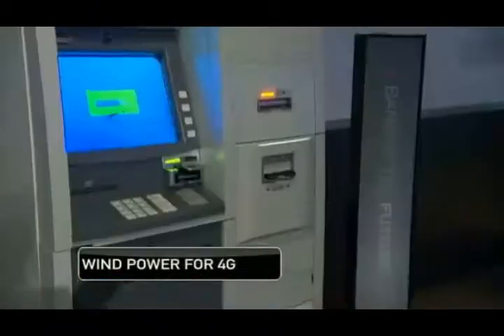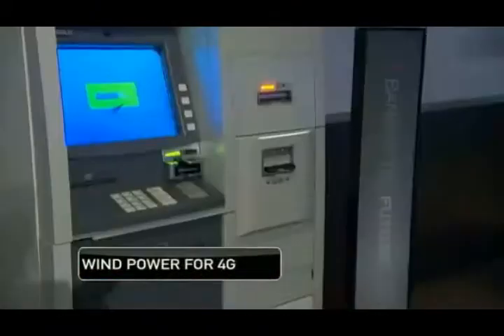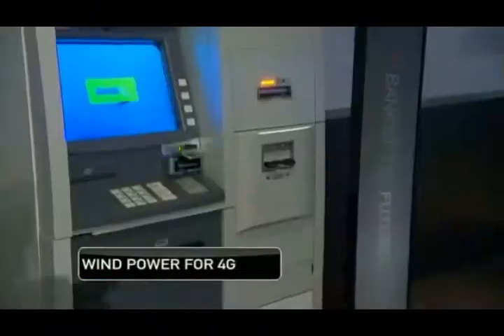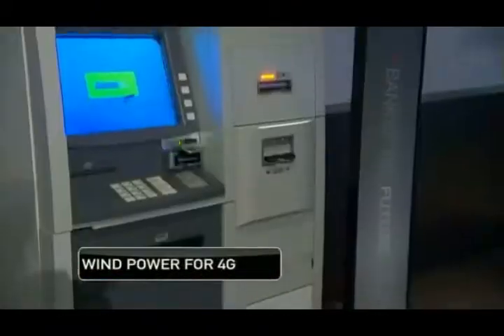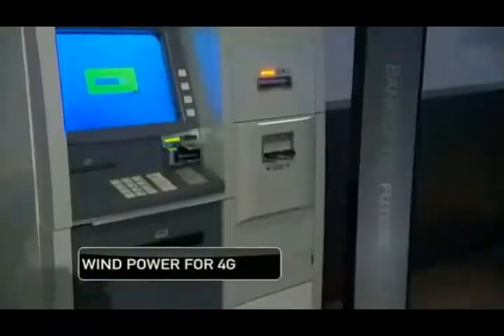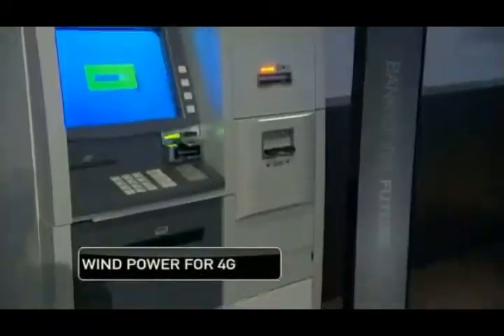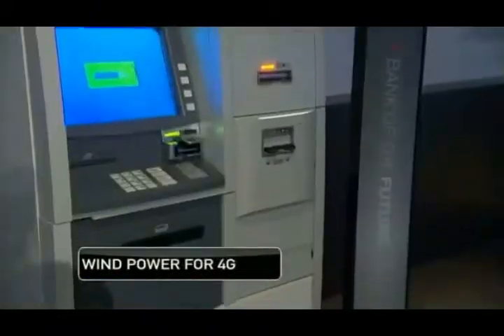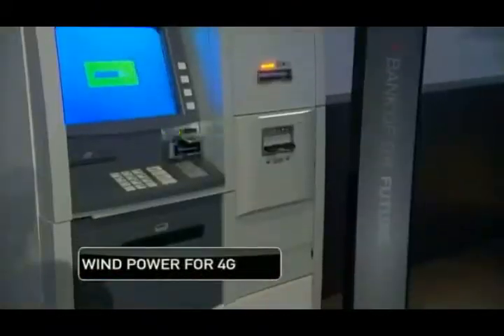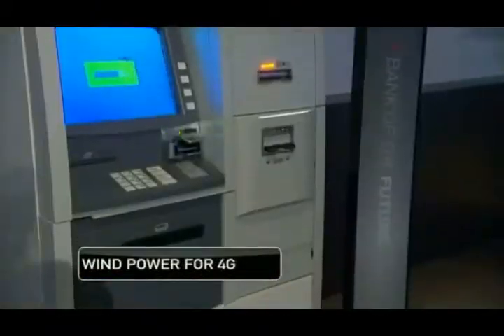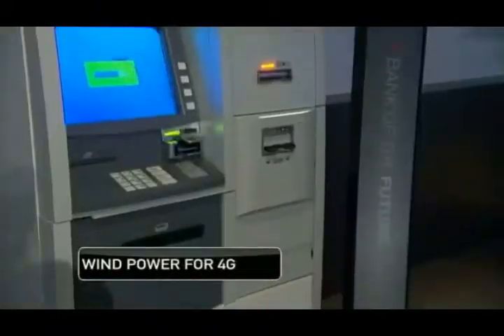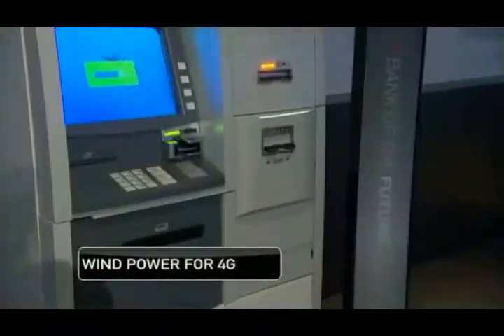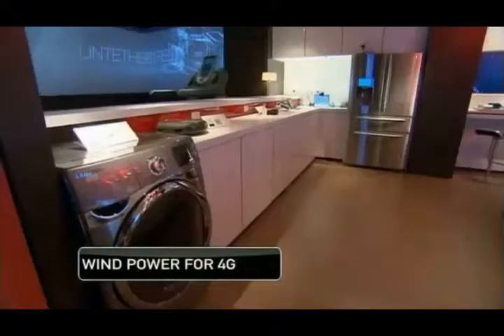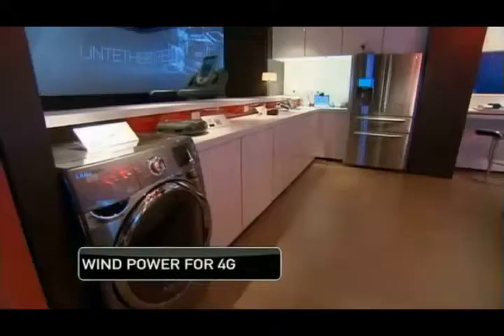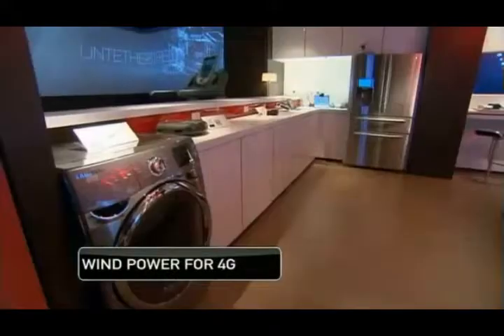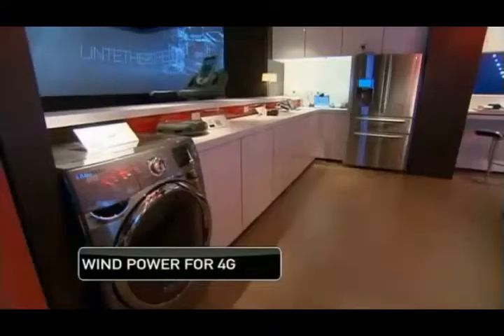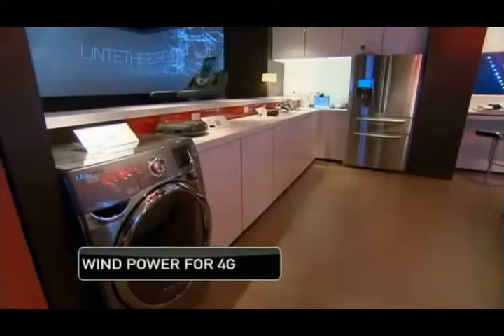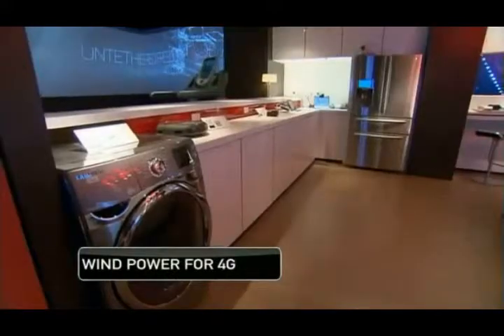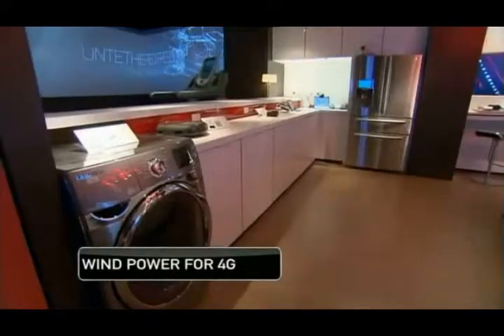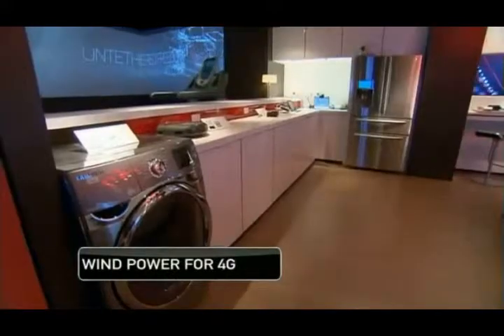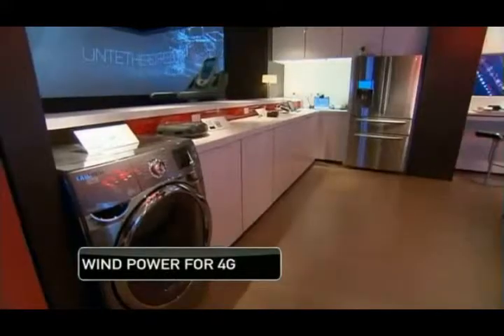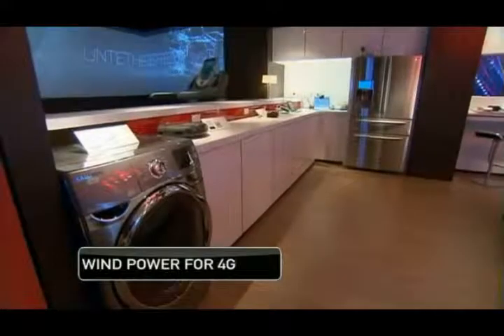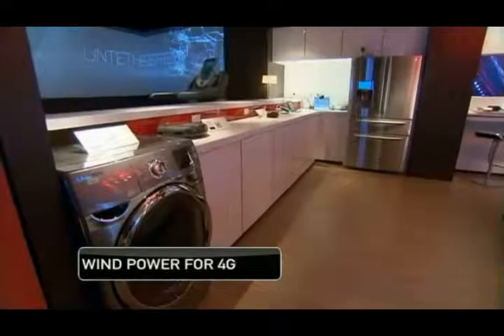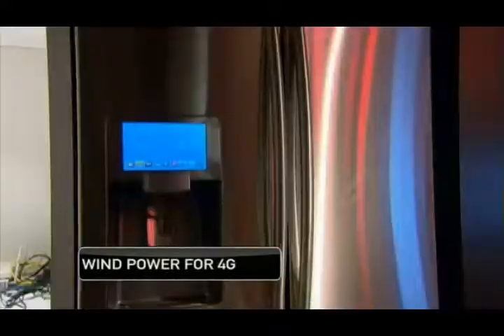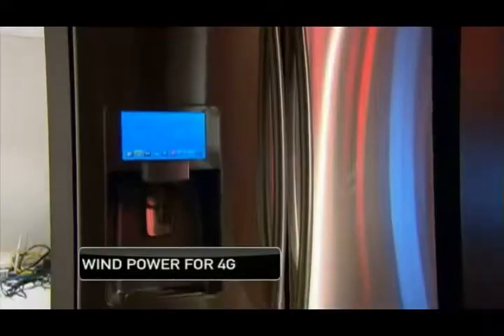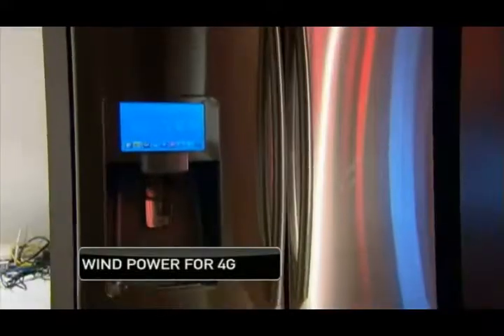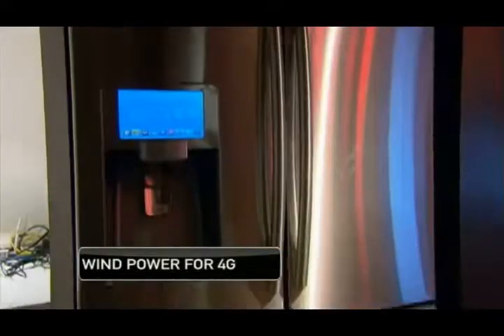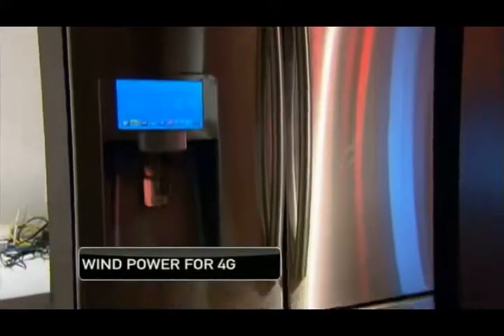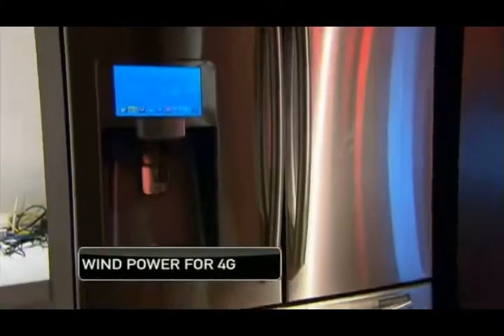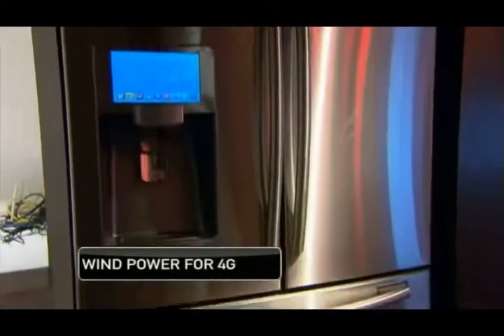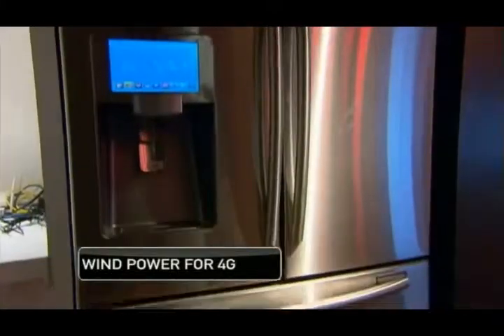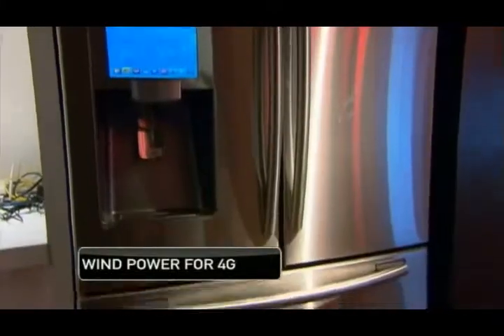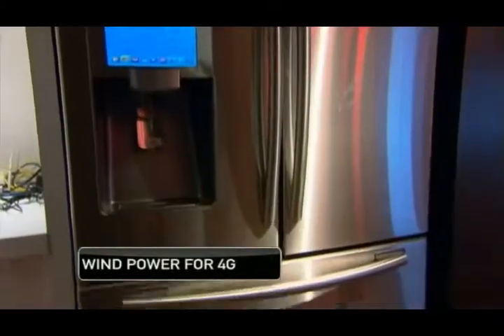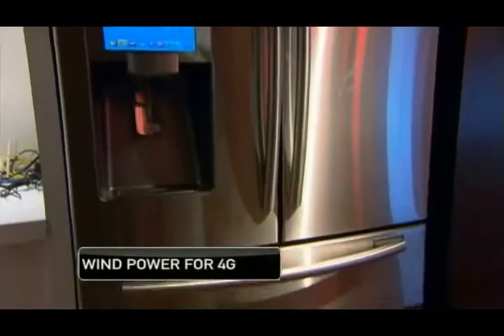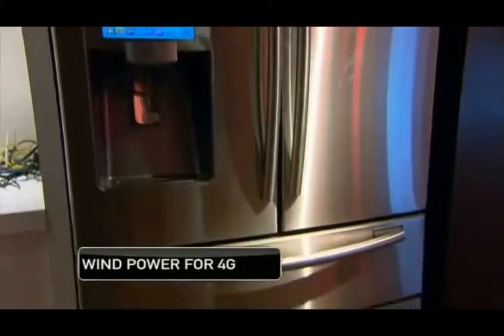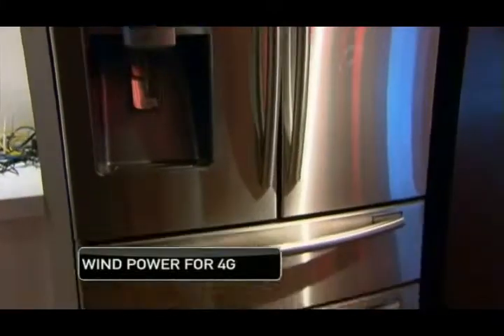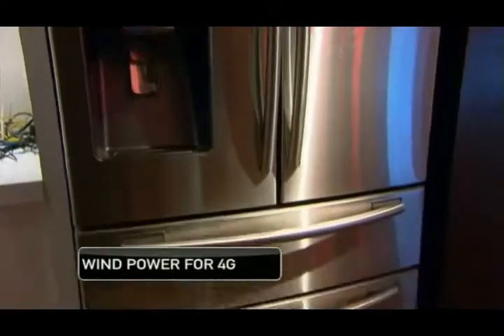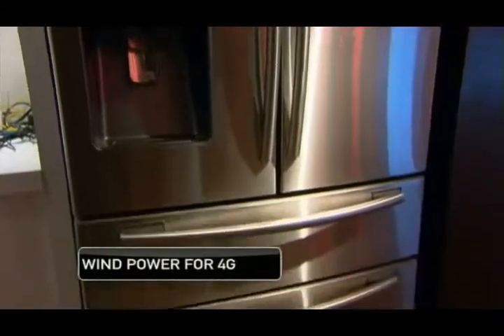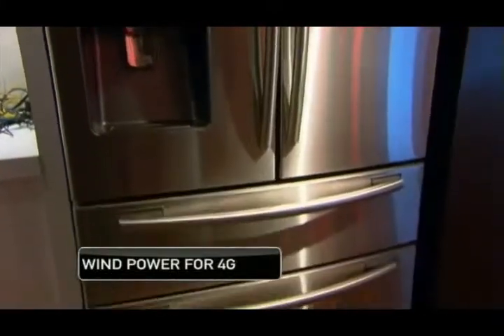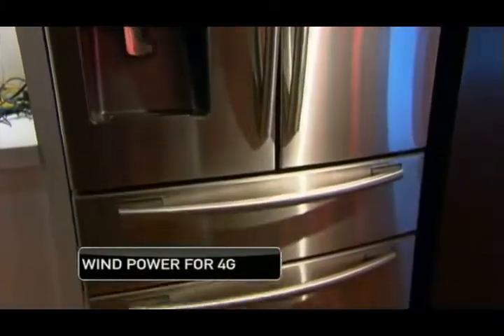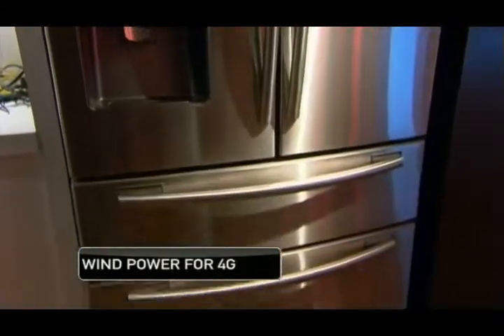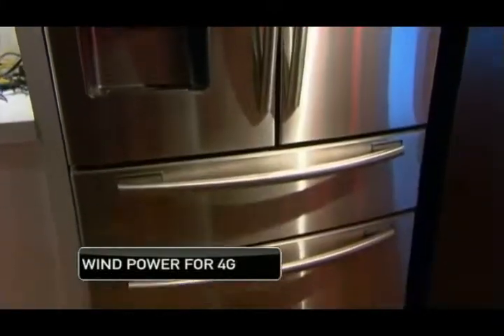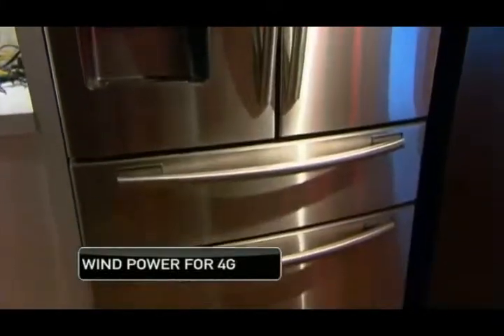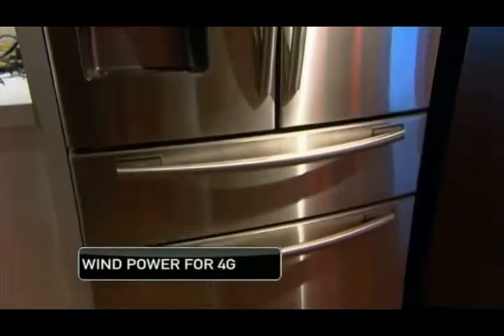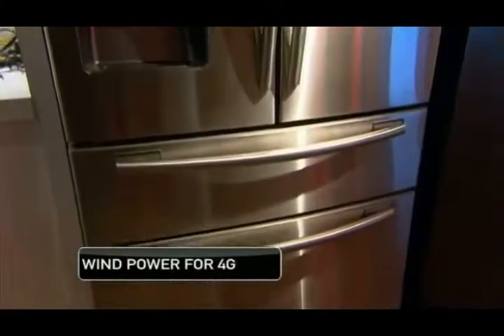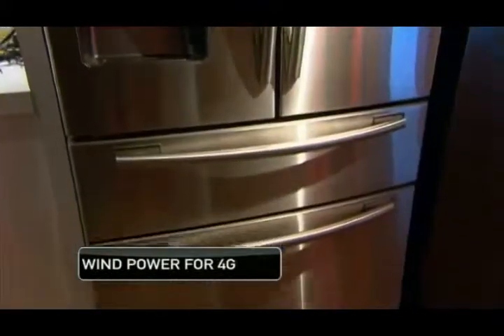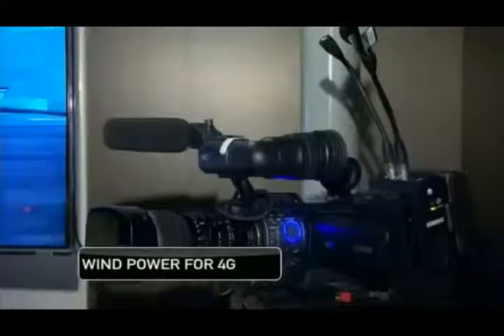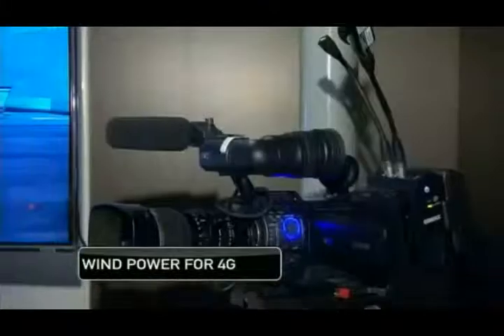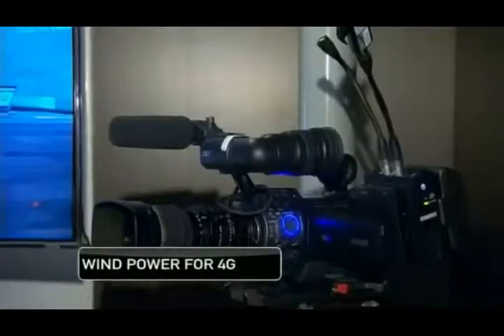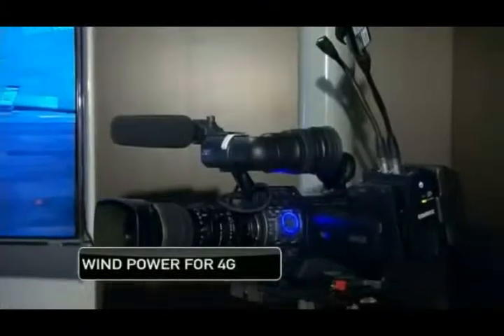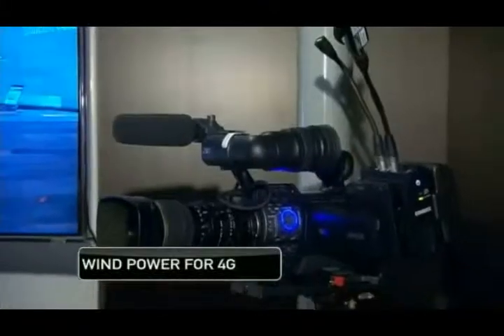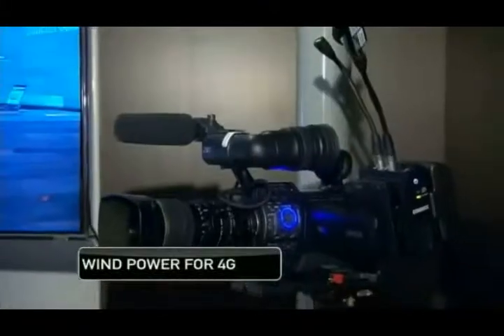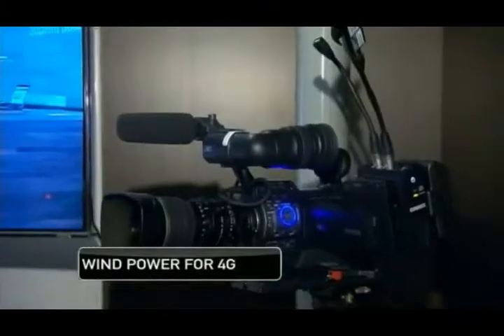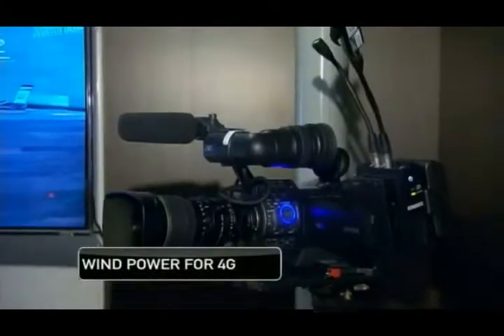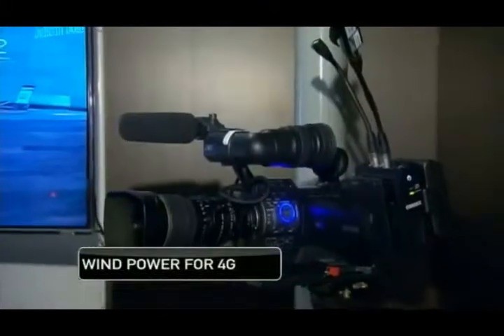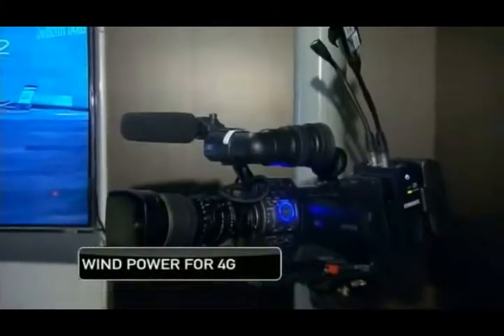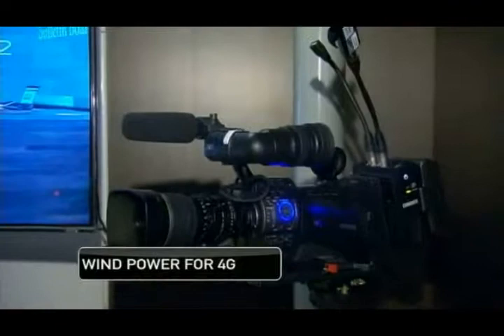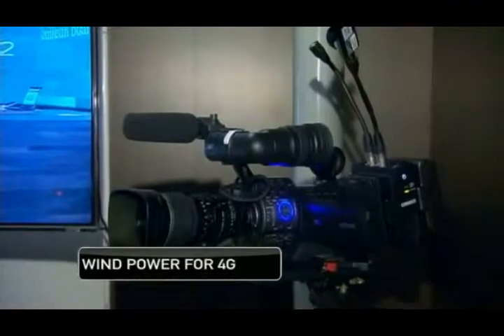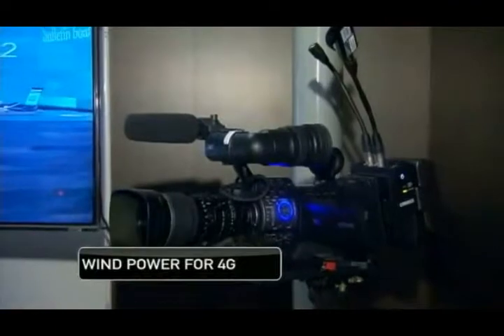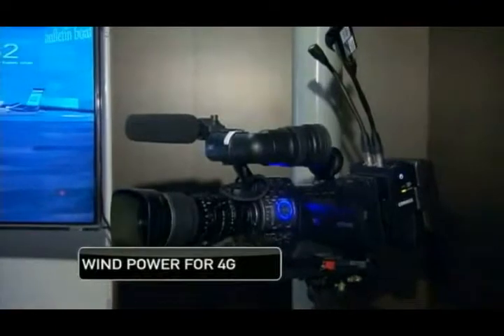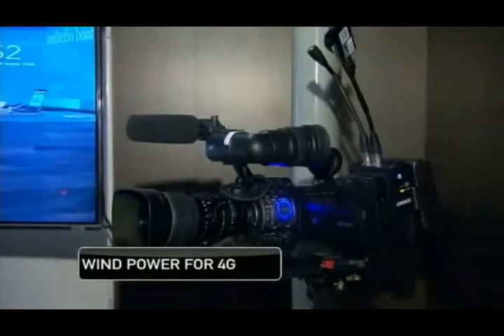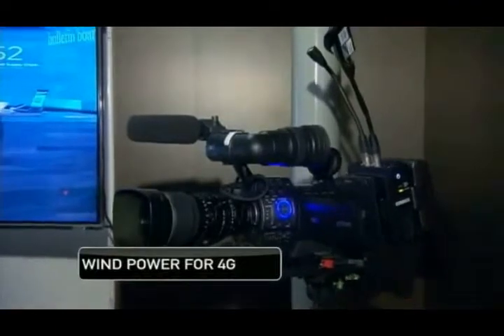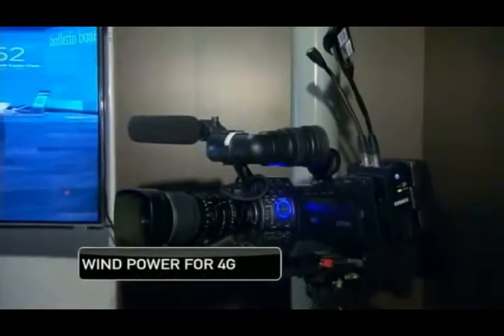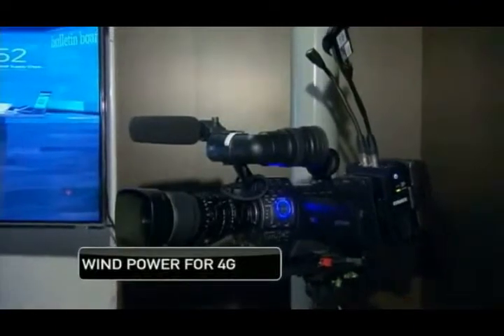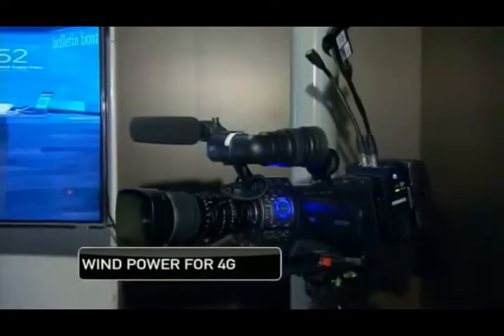Applications on display include ATM banking, smart home appliances, internet-enabled refrigerators, and — notably — TV live shots without a TV truck.